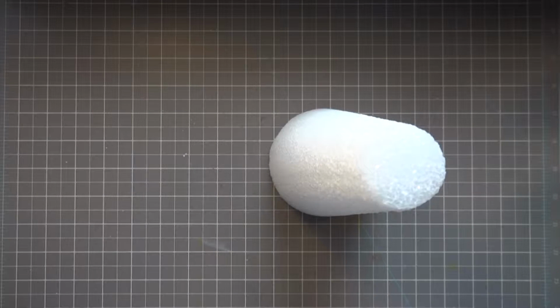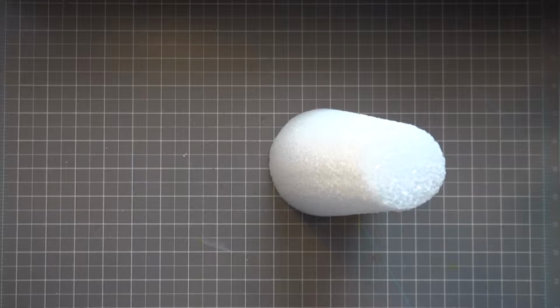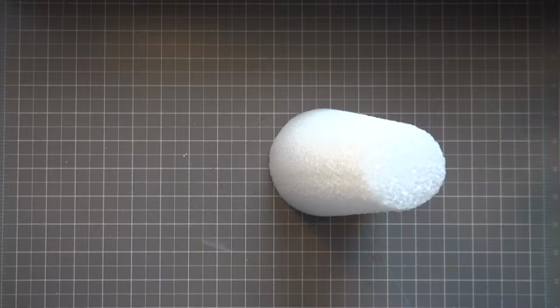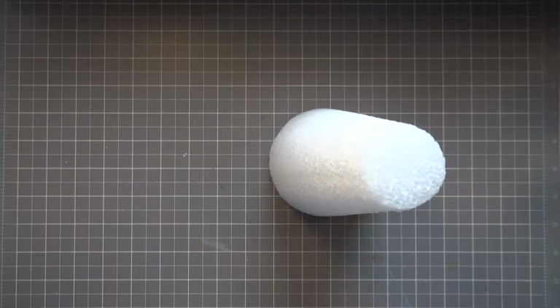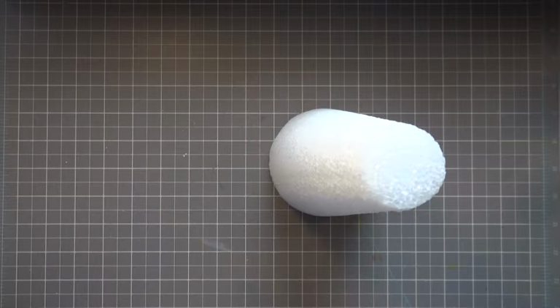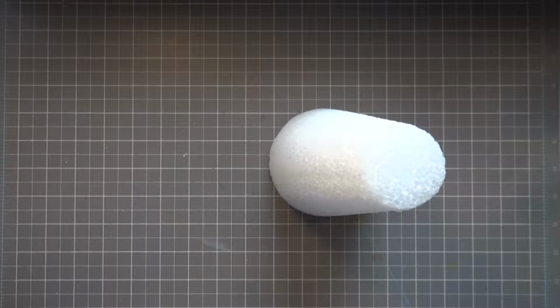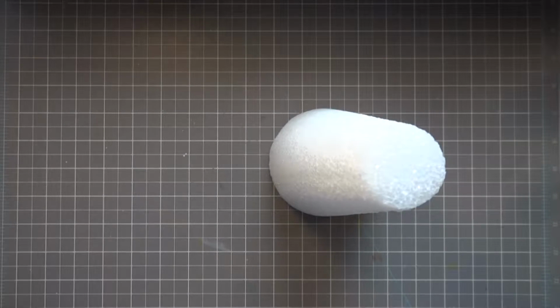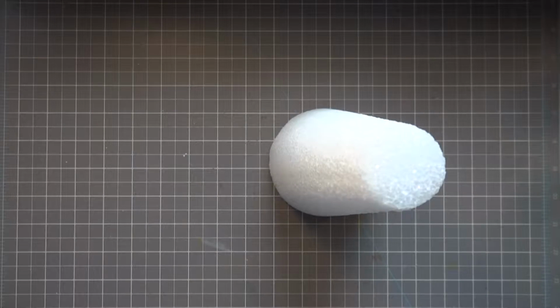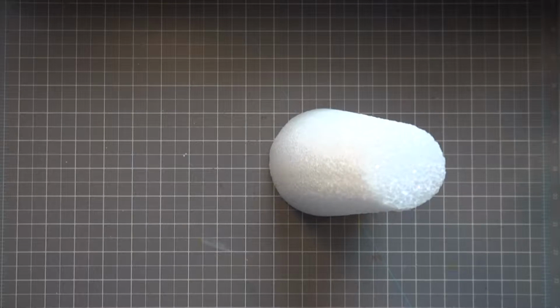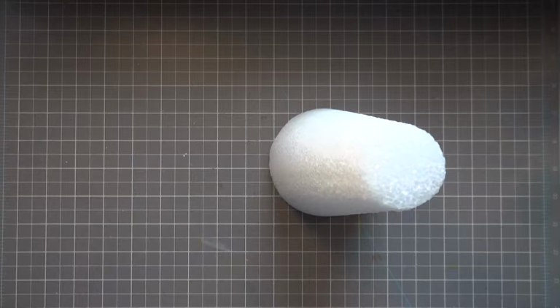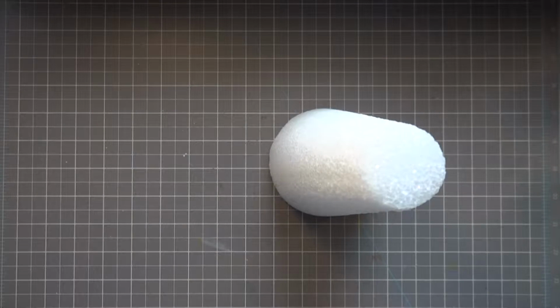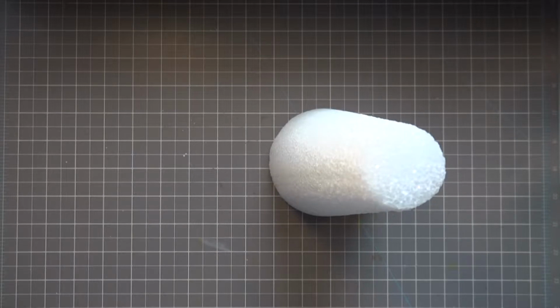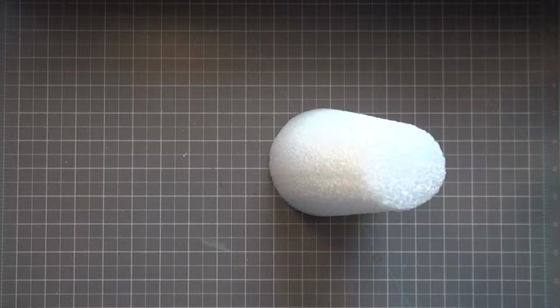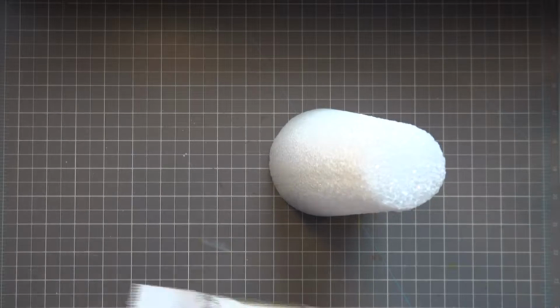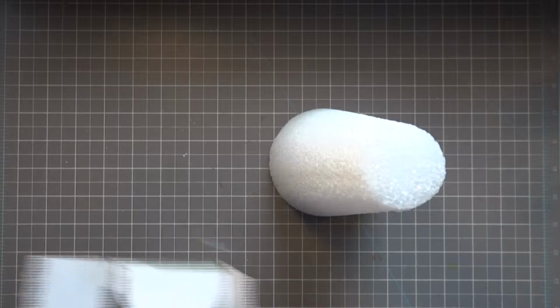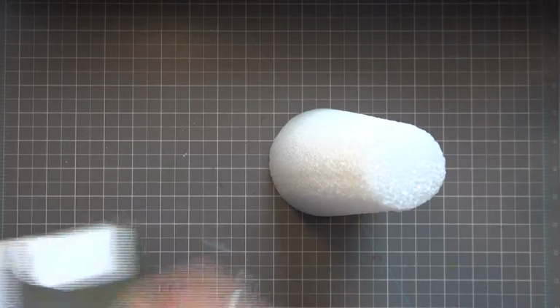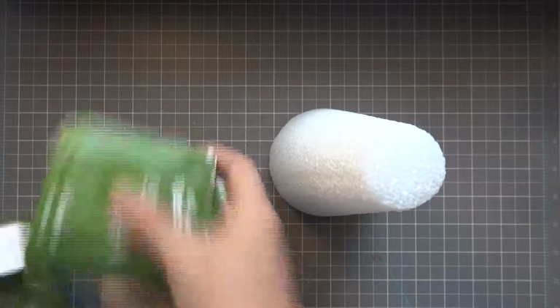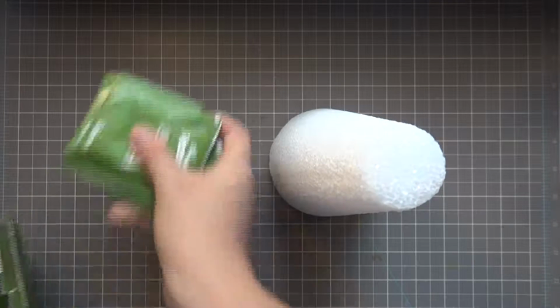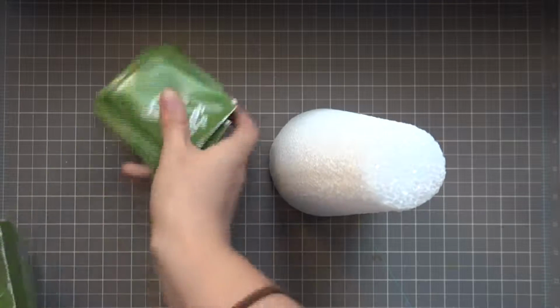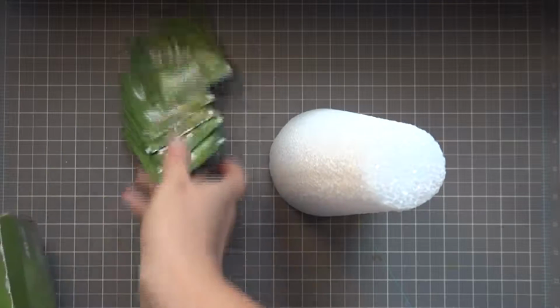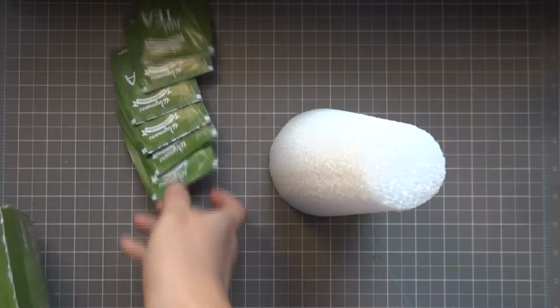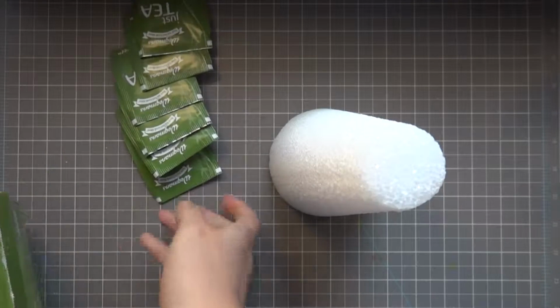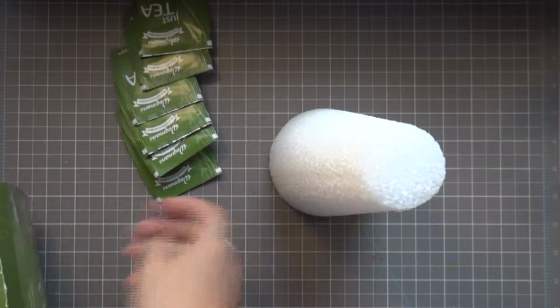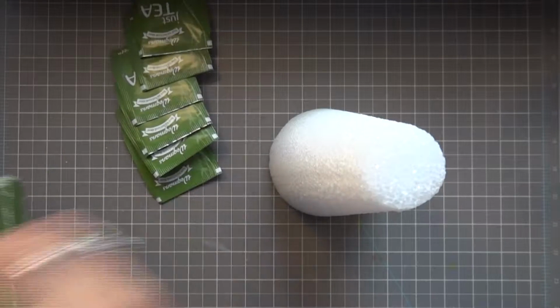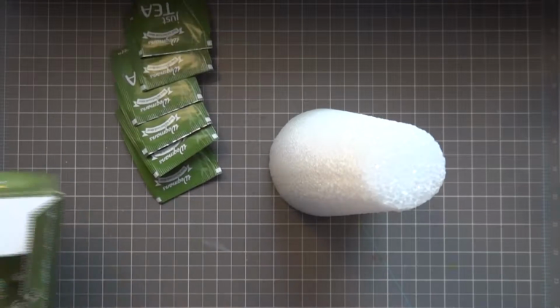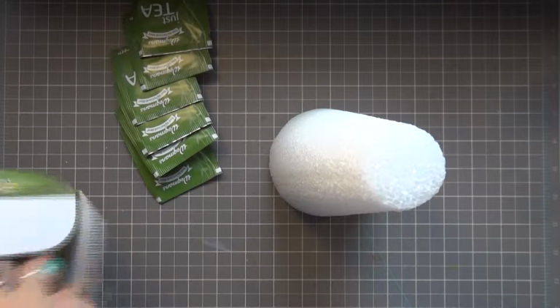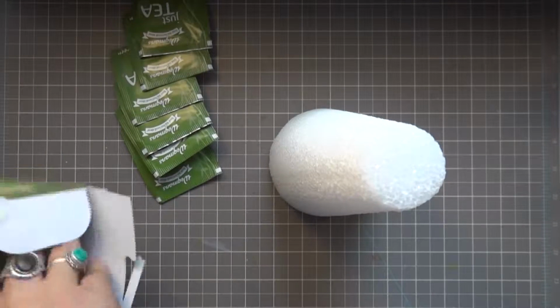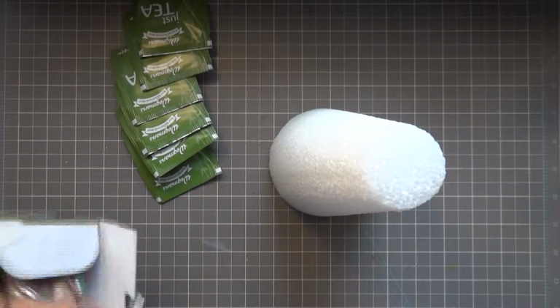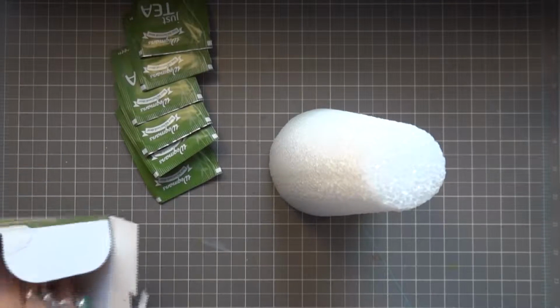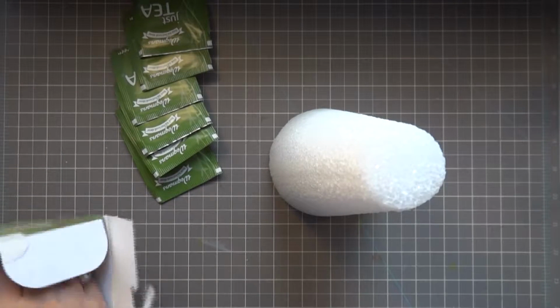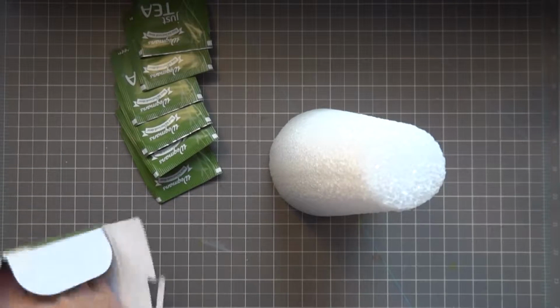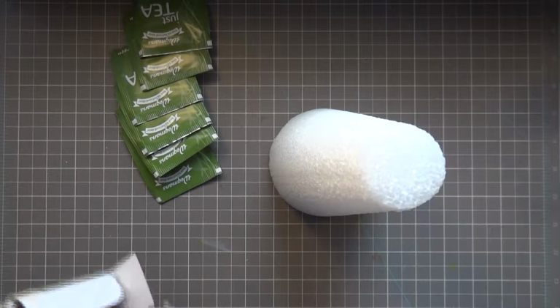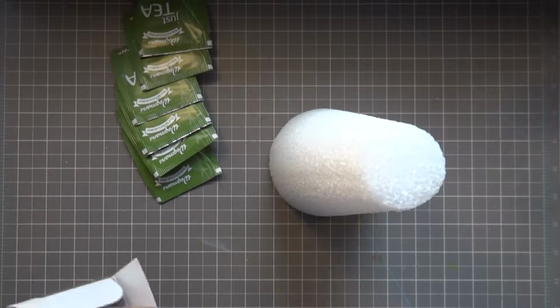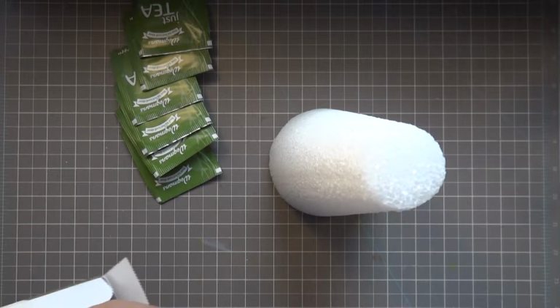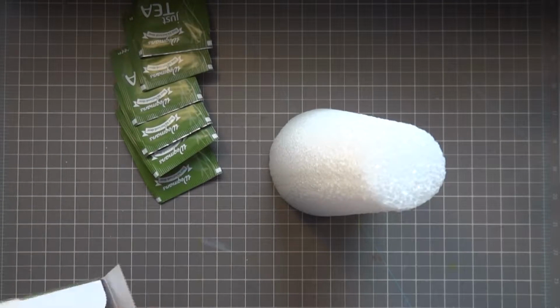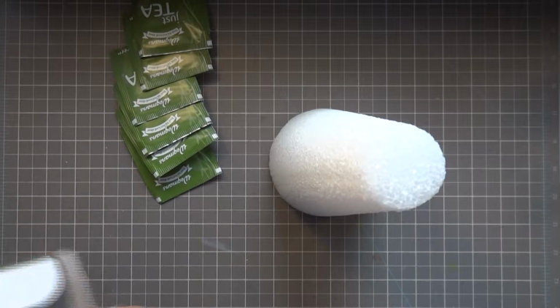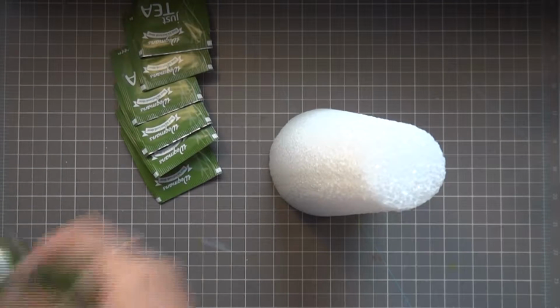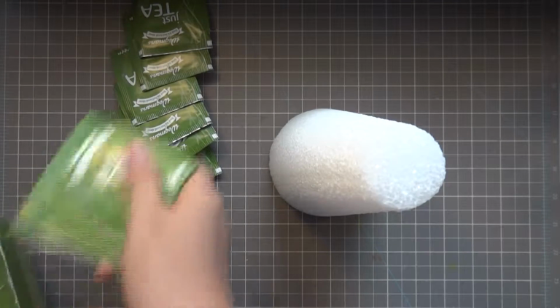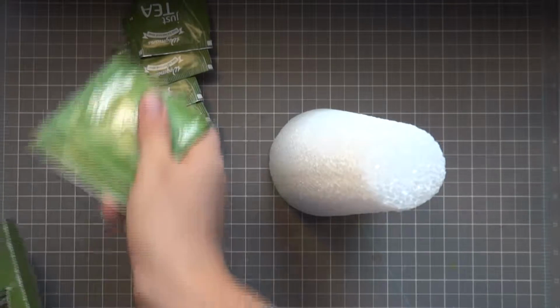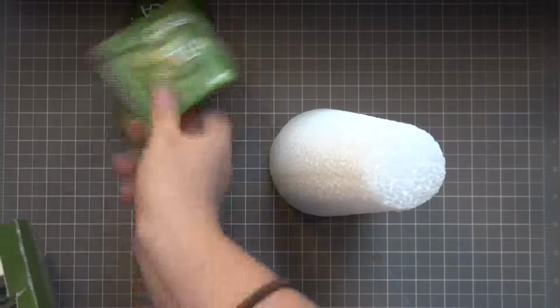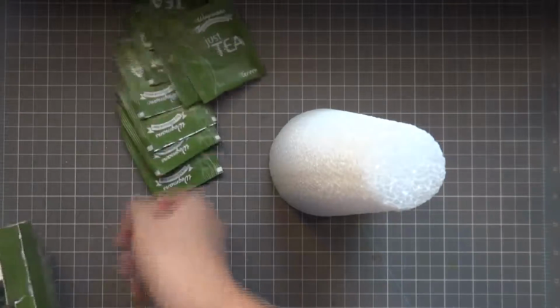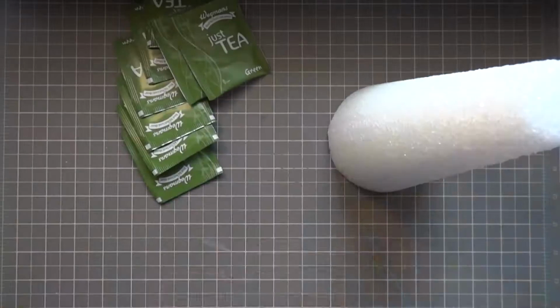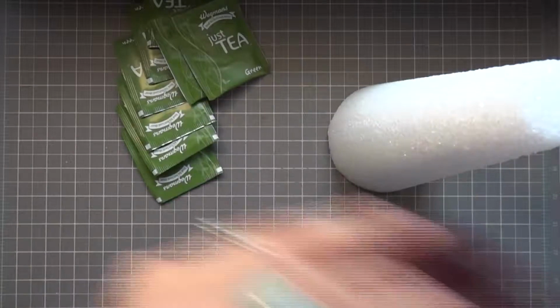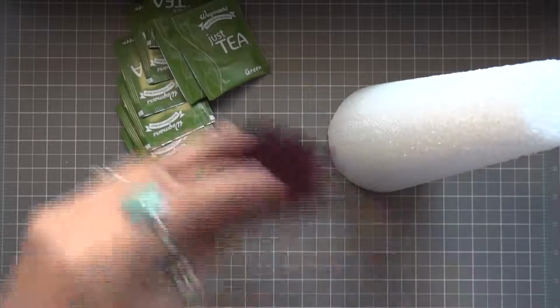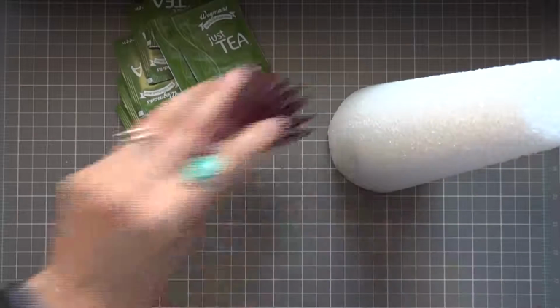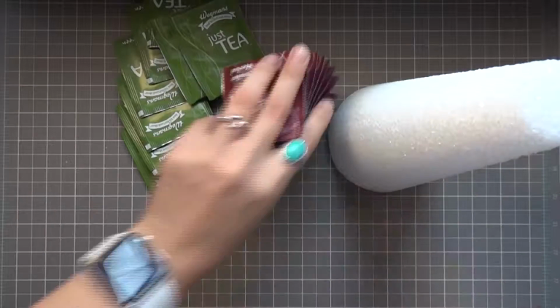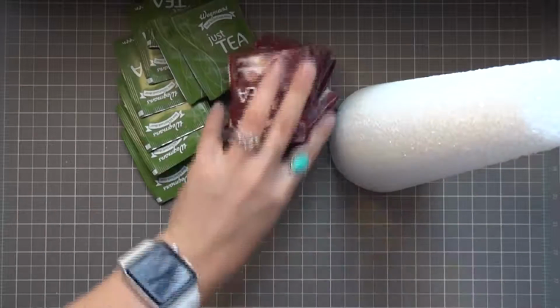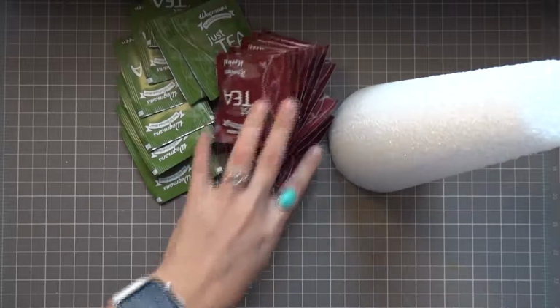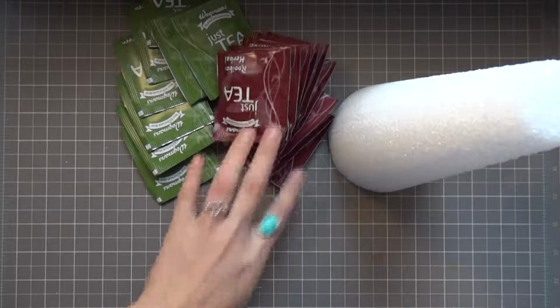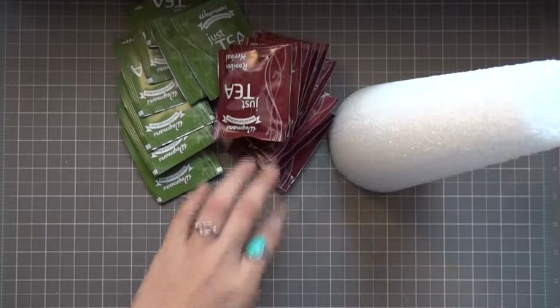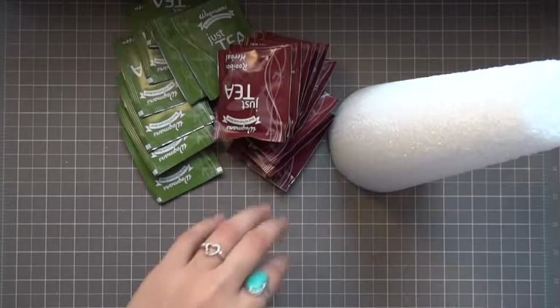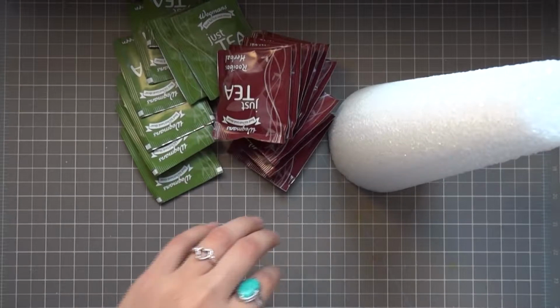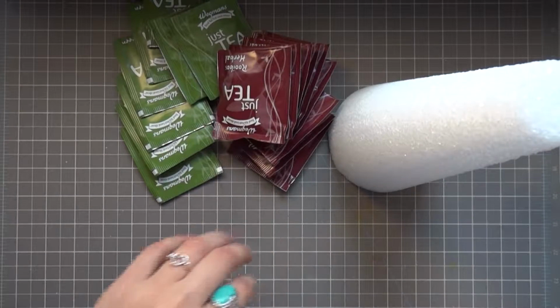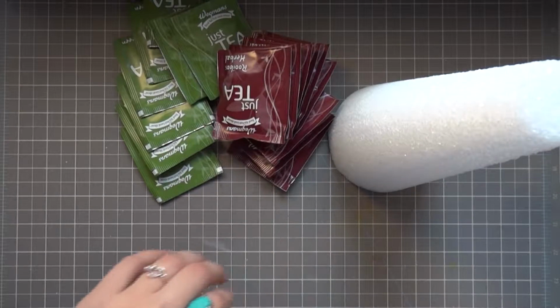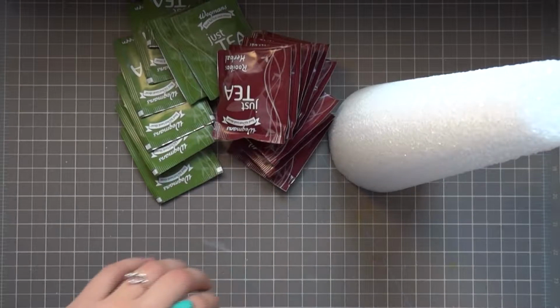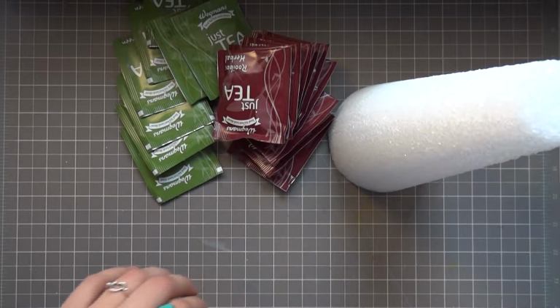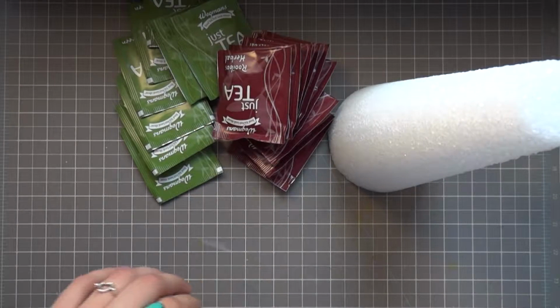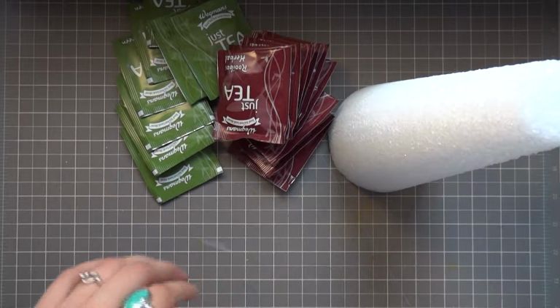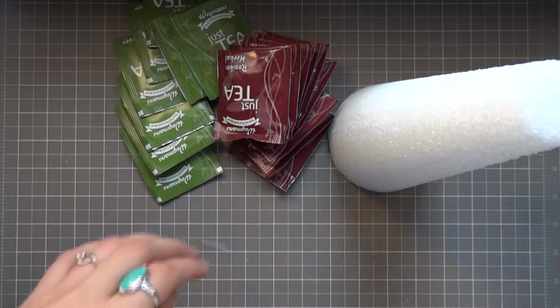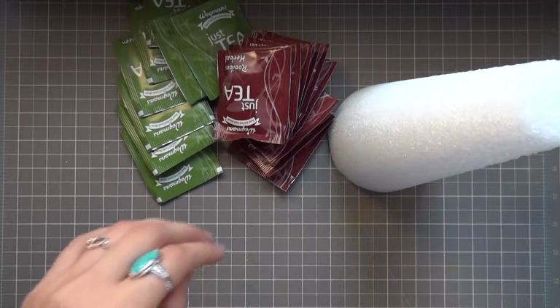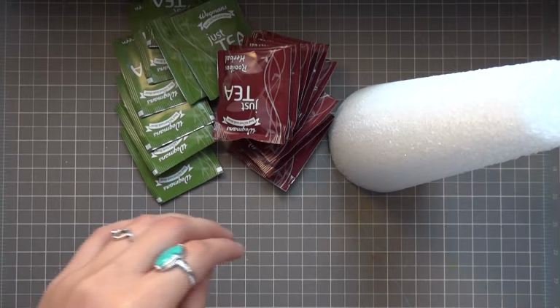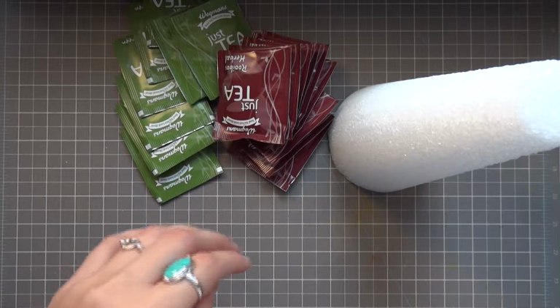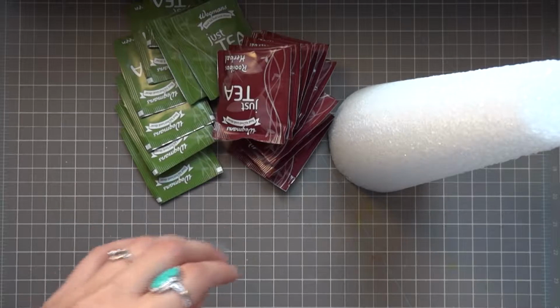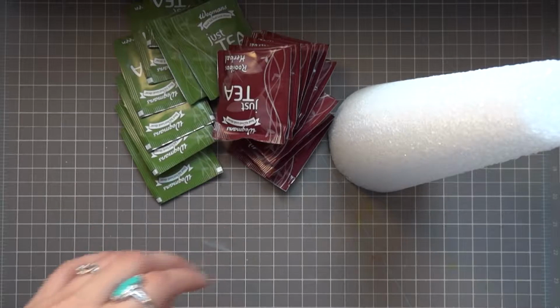To start off you'll need one of those foam pyramids you can find at any local craft store, whichever teas you want to use, and some pins.